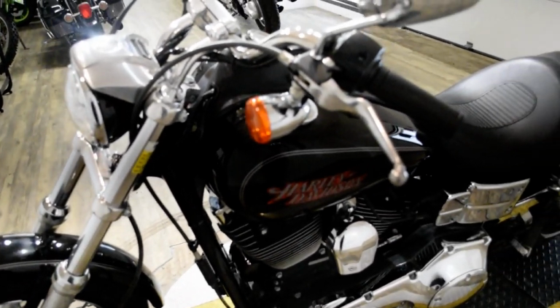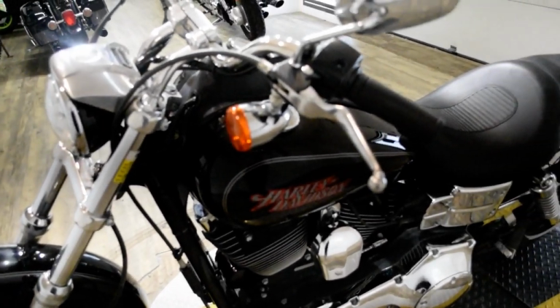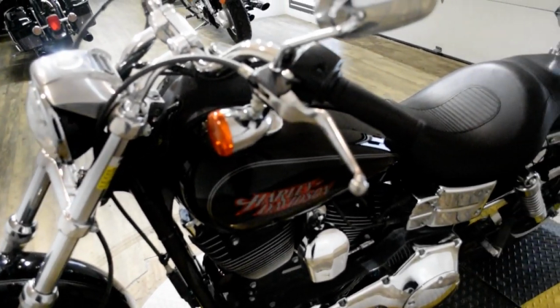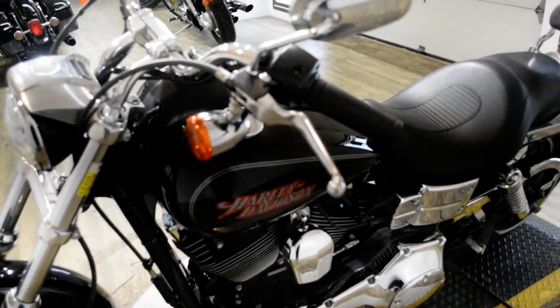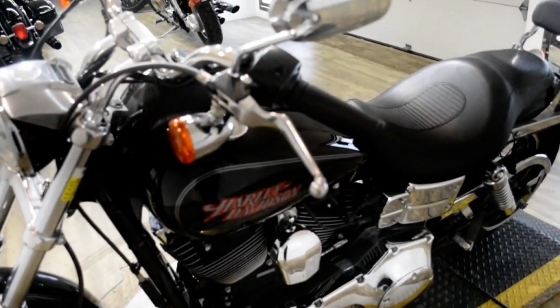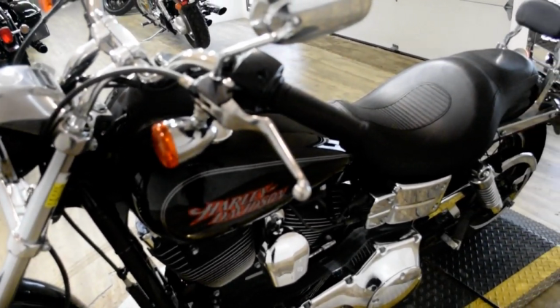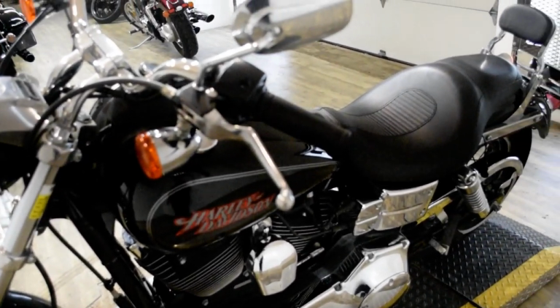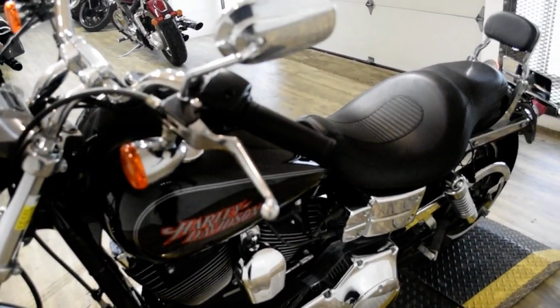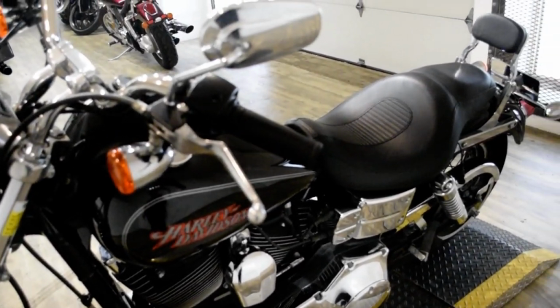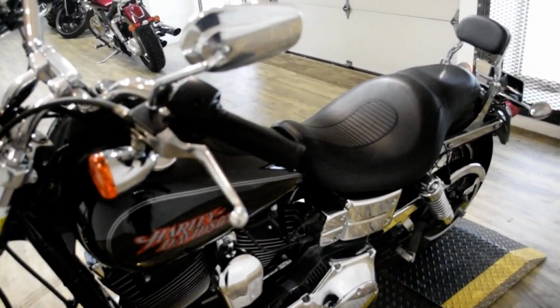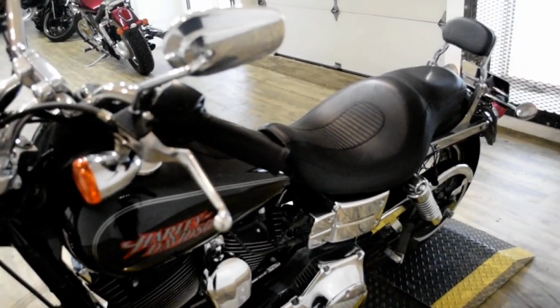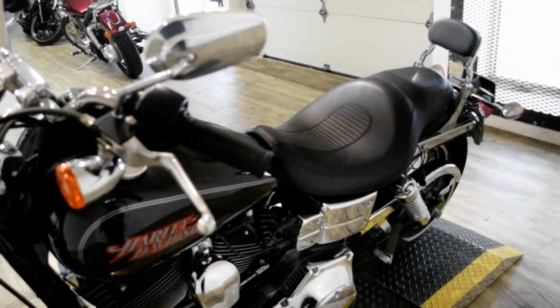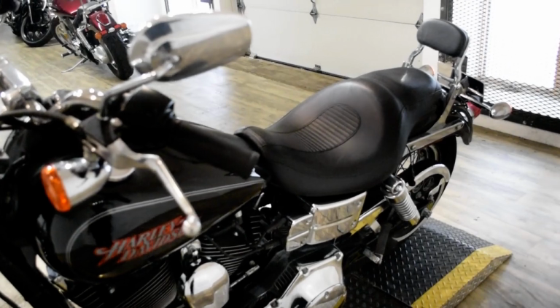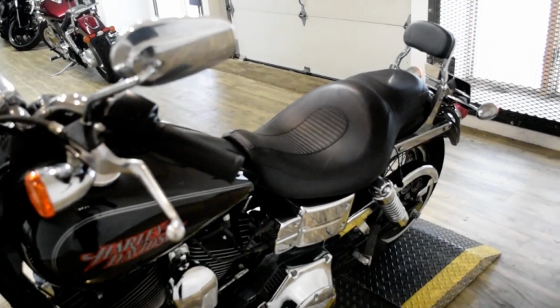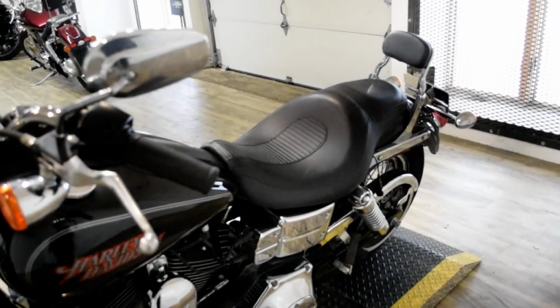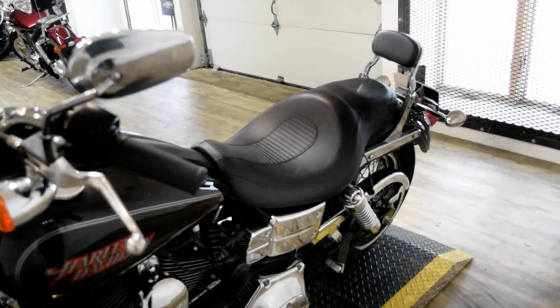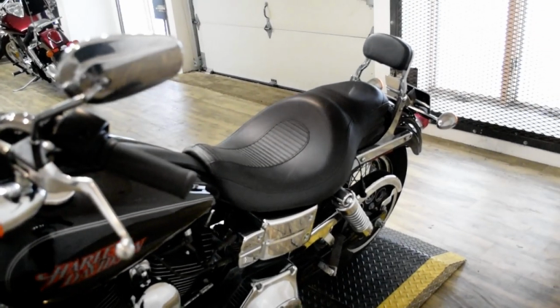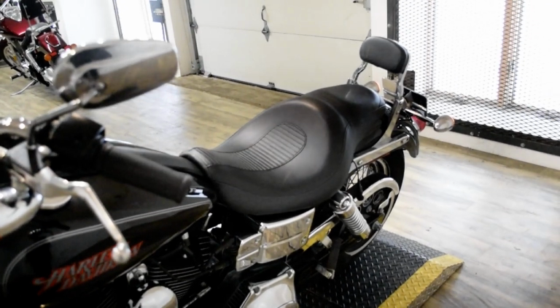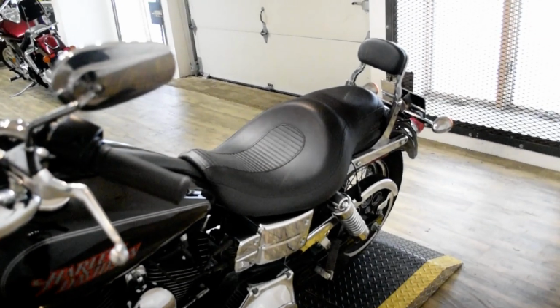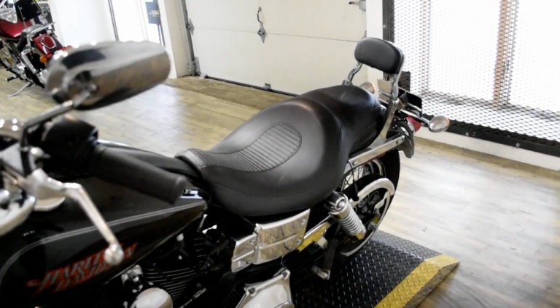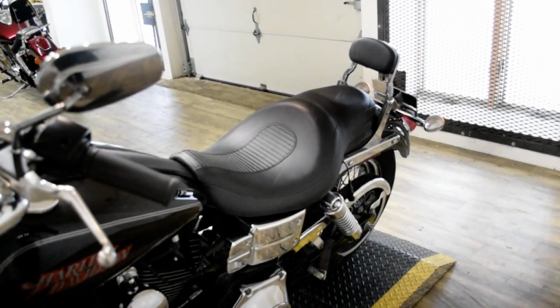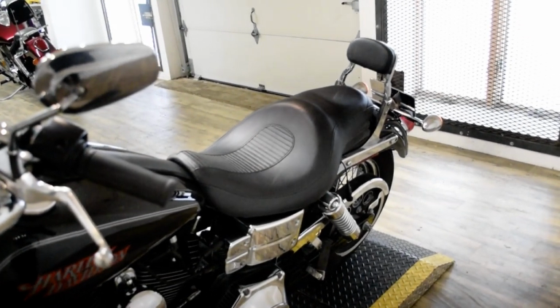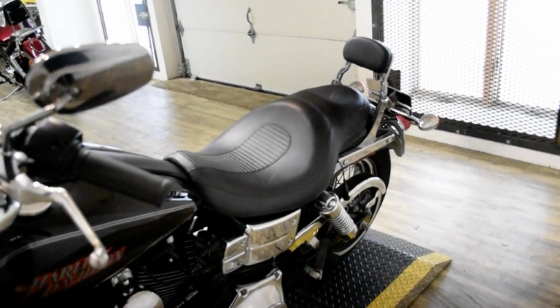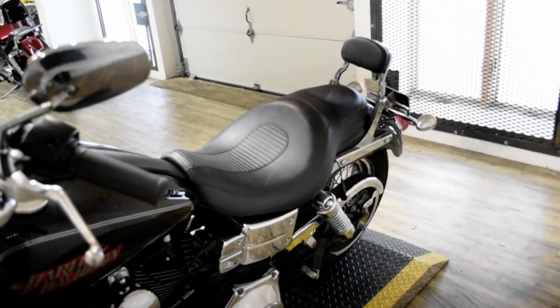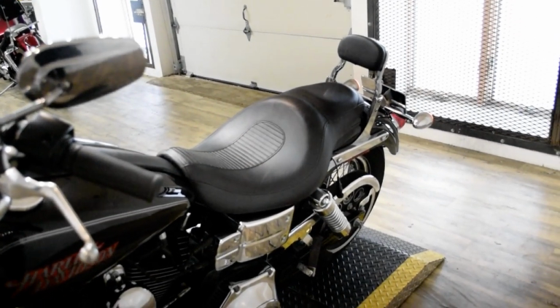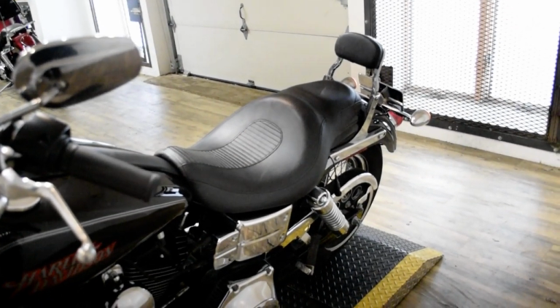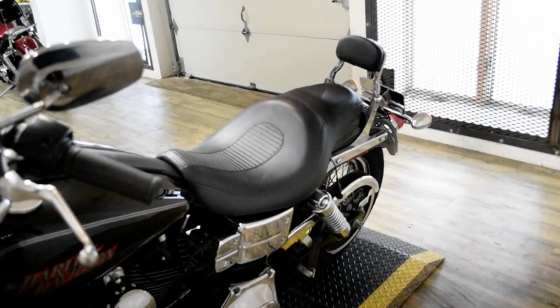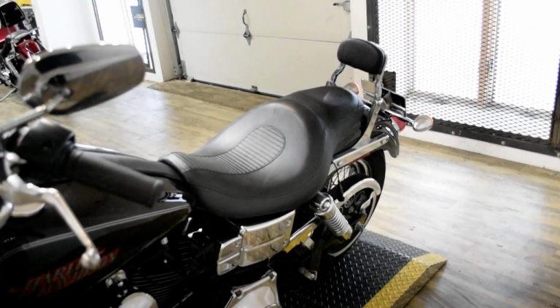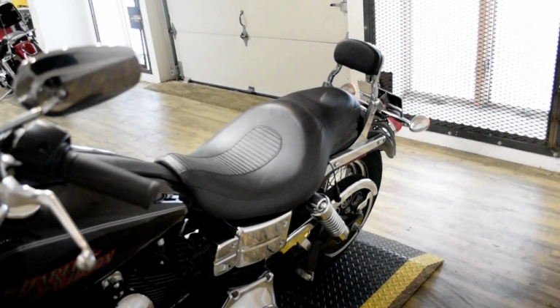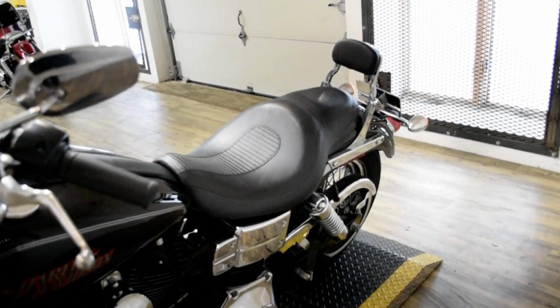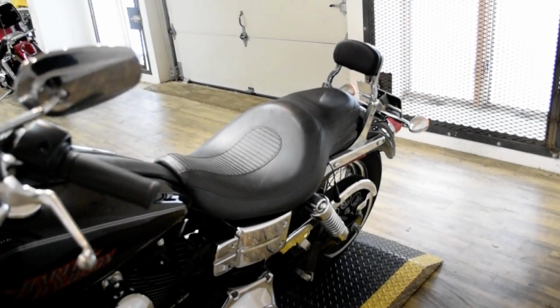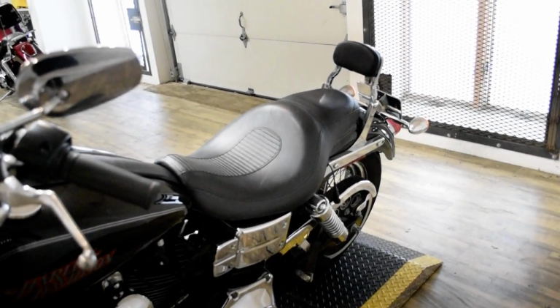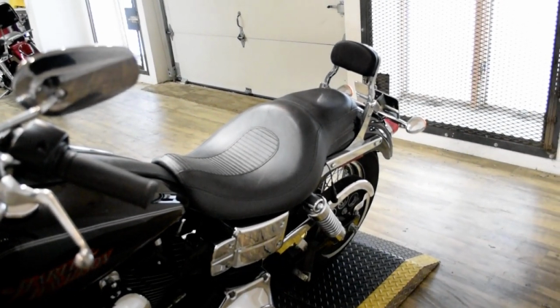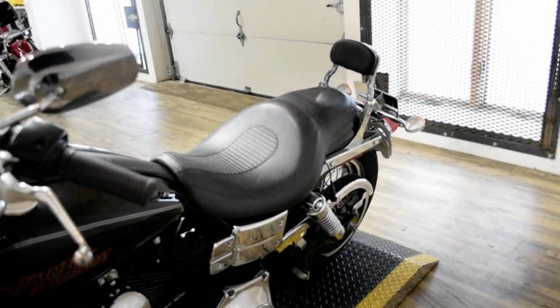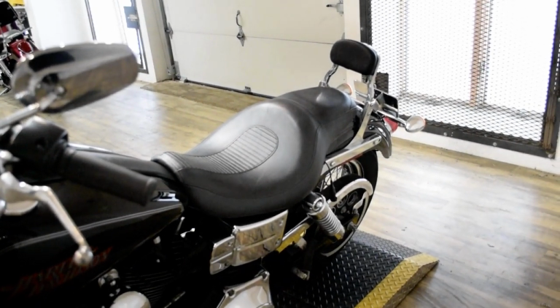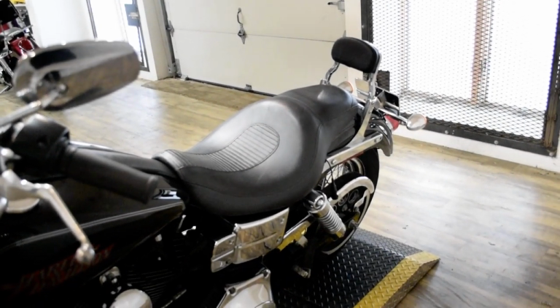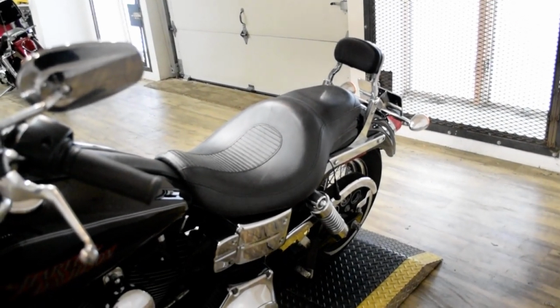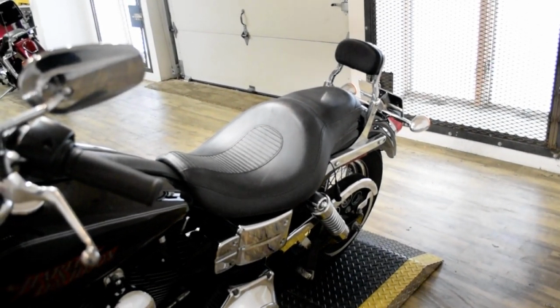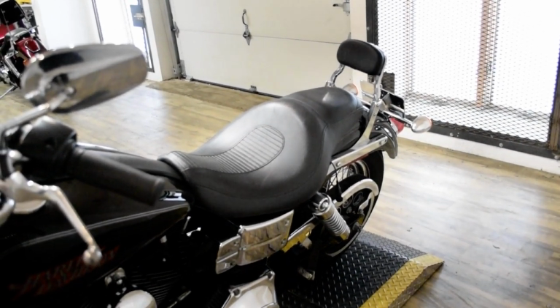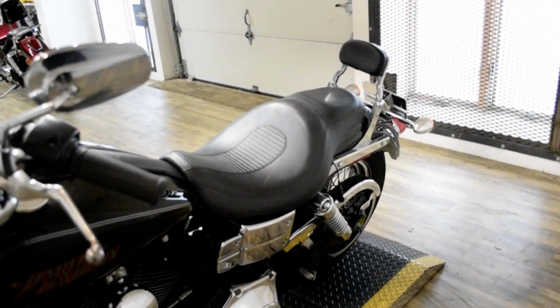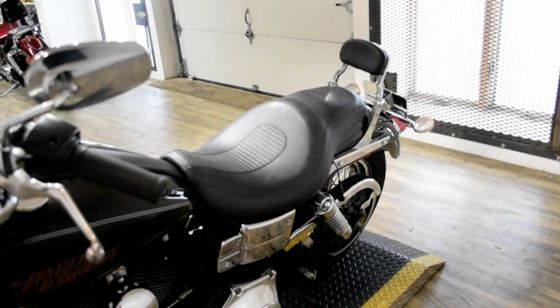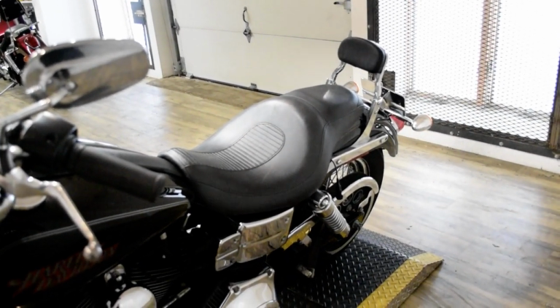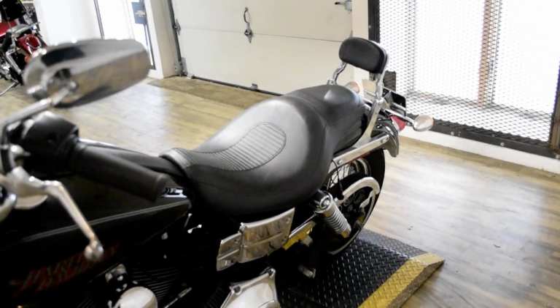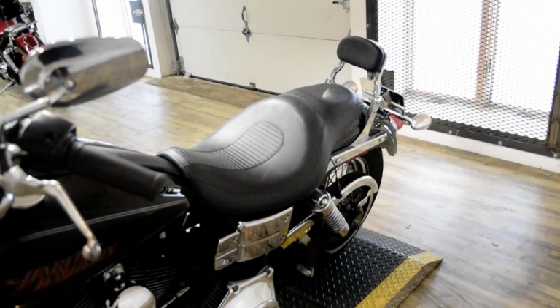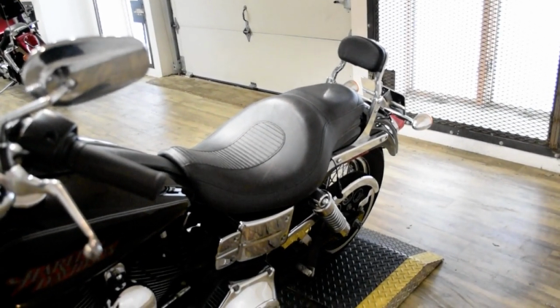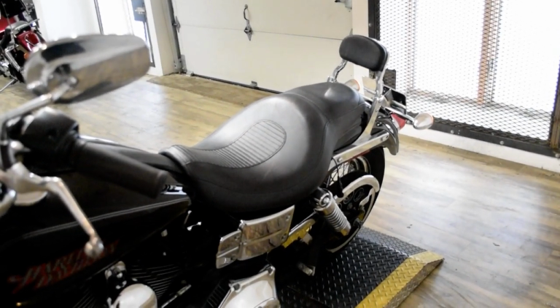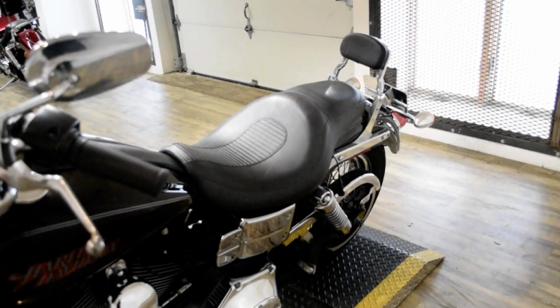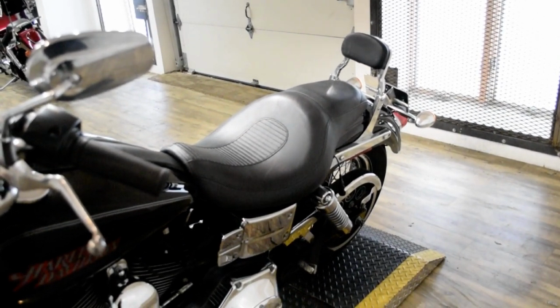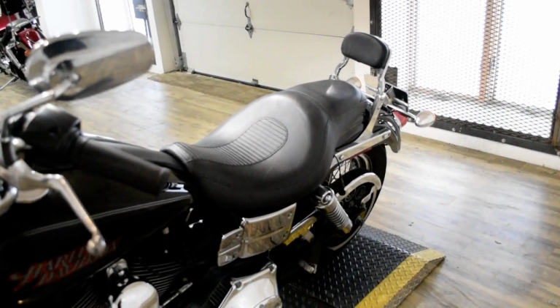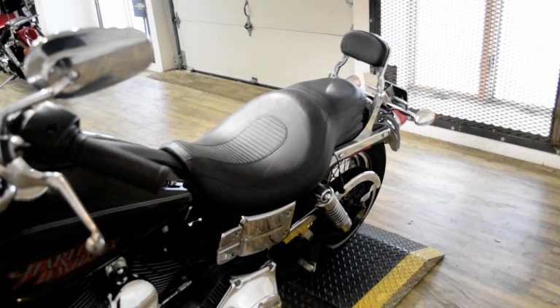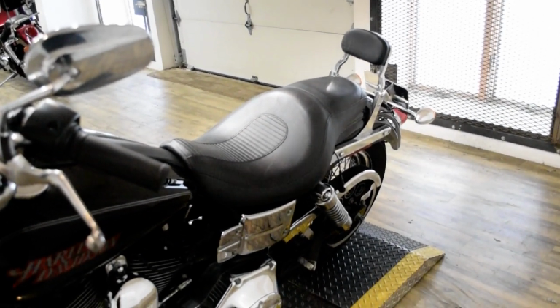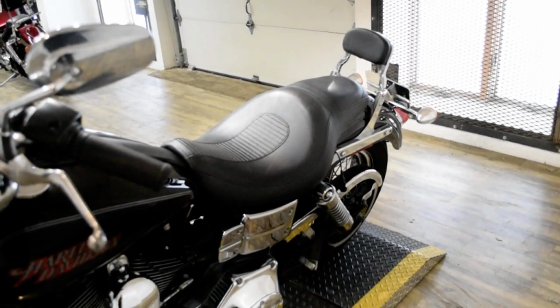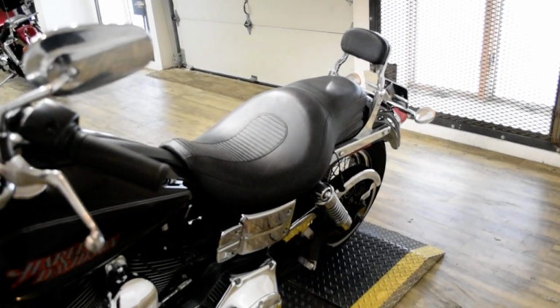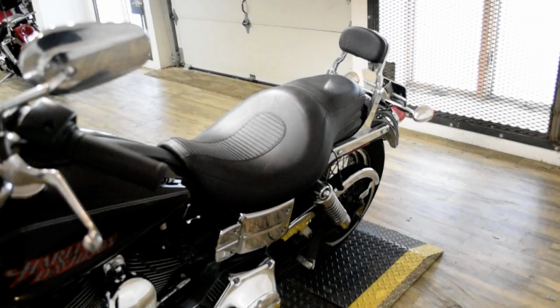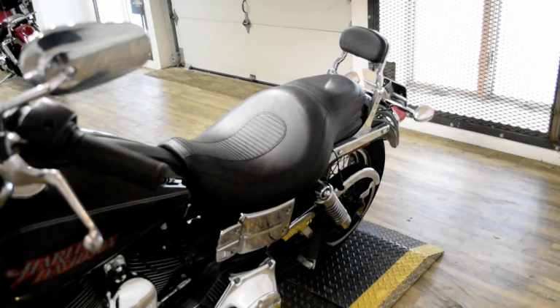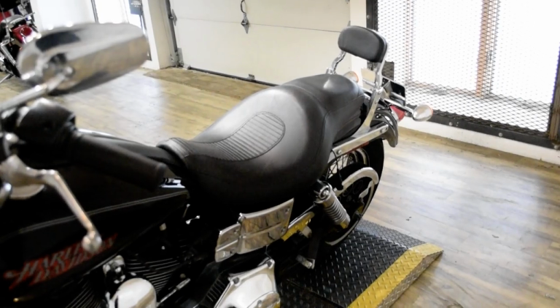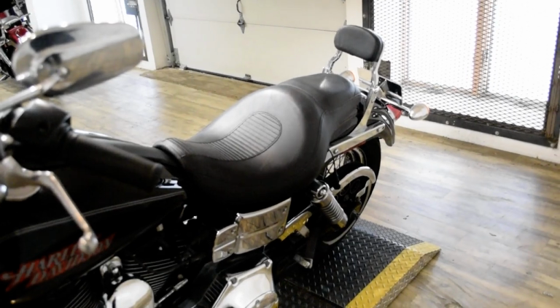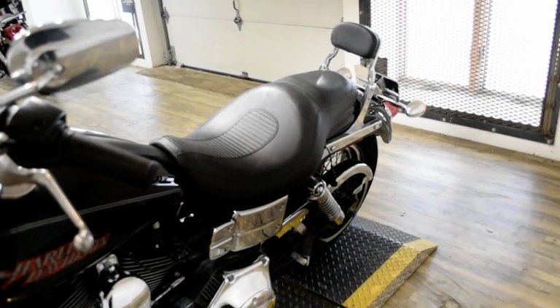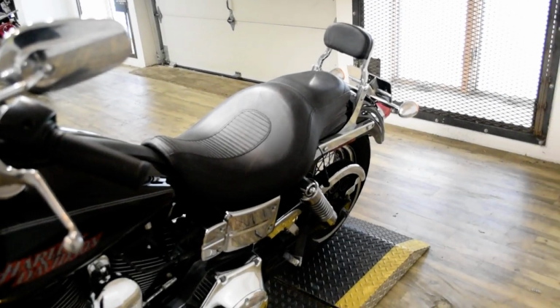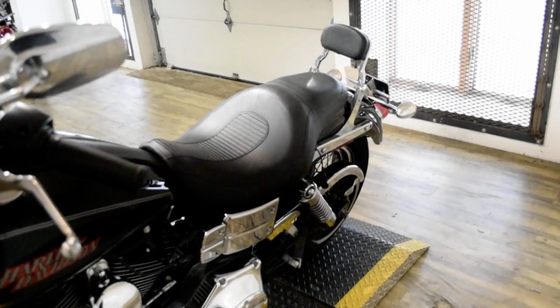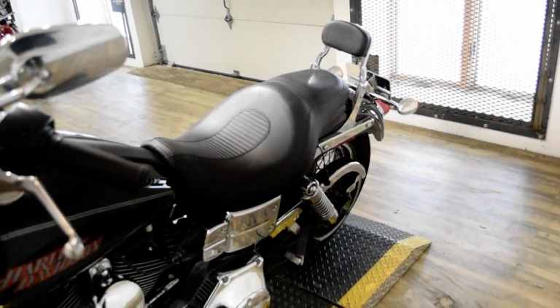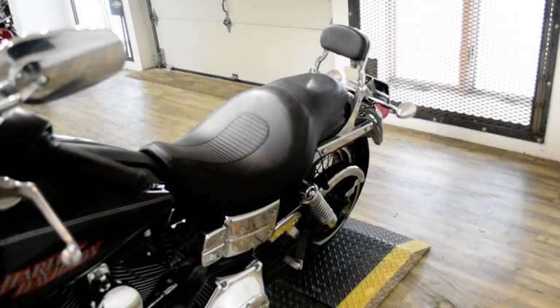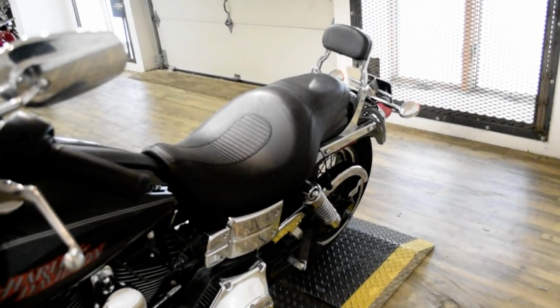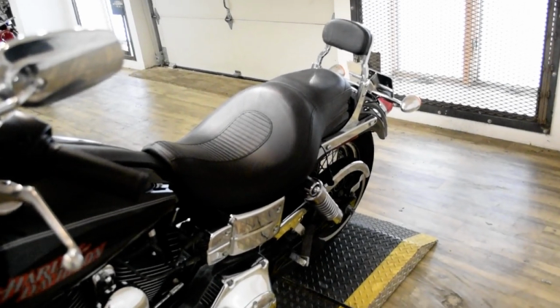The bike has been serviced and safety inspected and is ready for the road. It does have Screaming Eagle pipes and the passenger backrest.